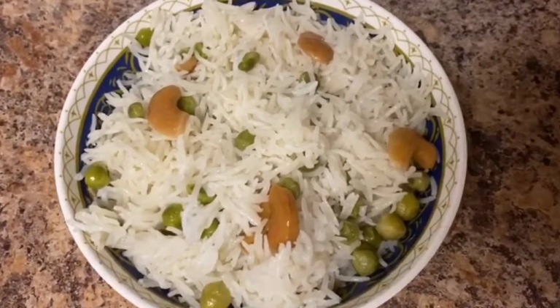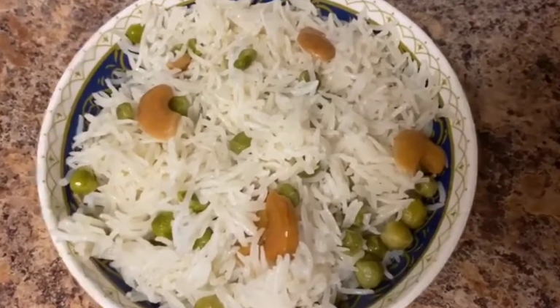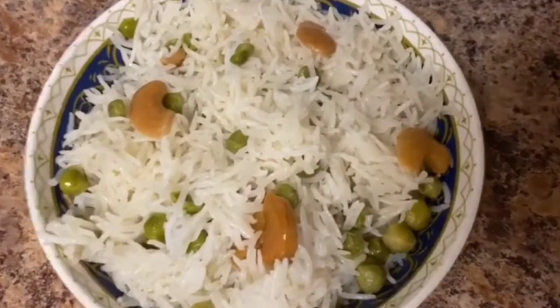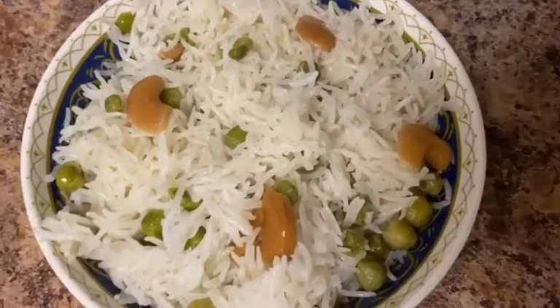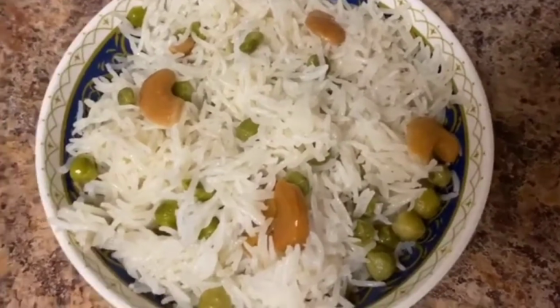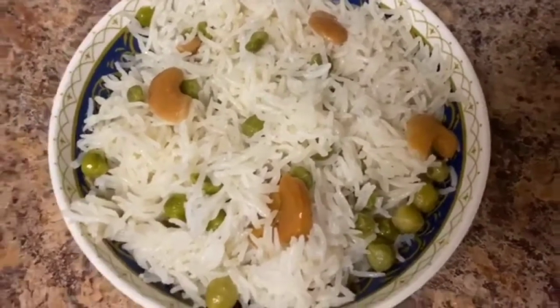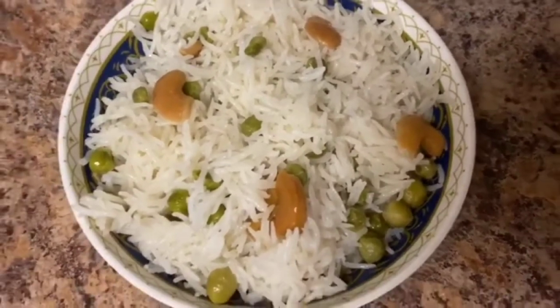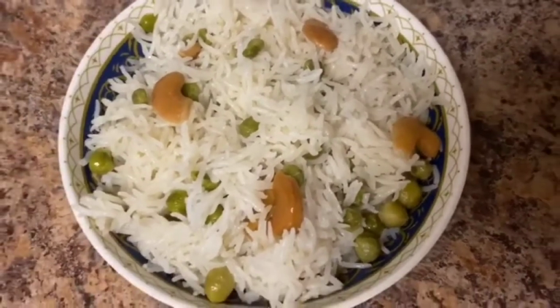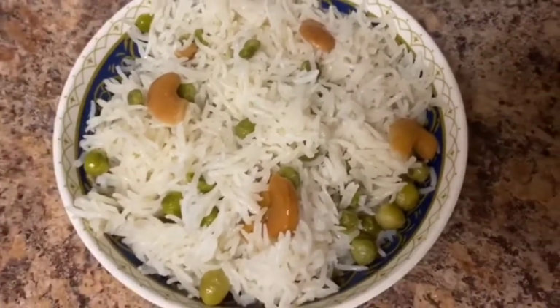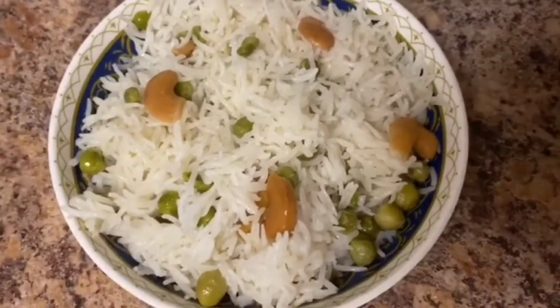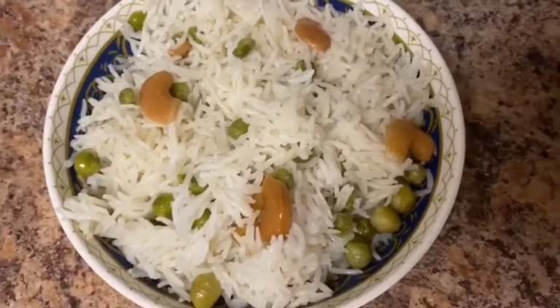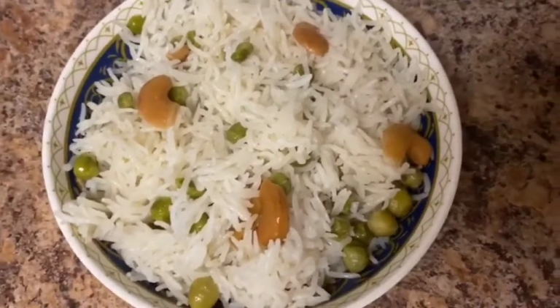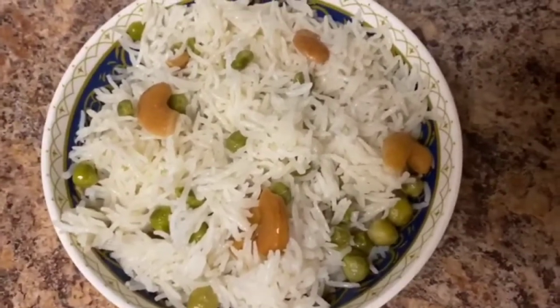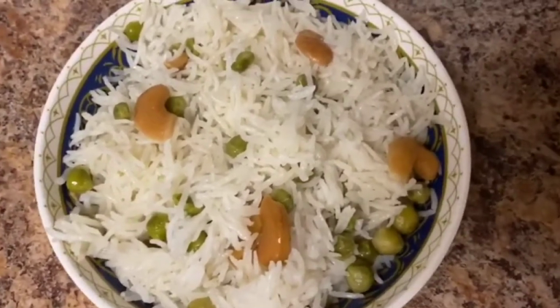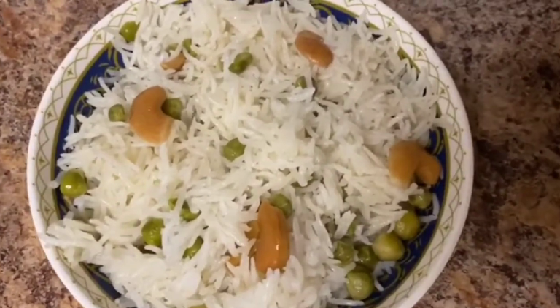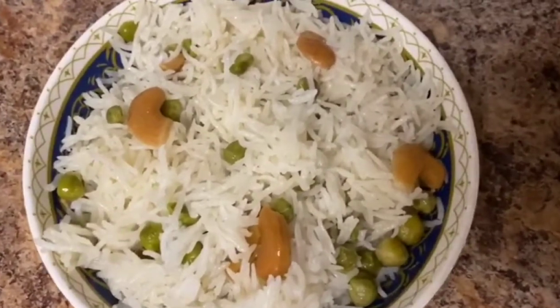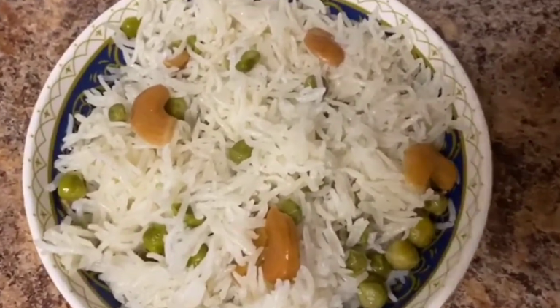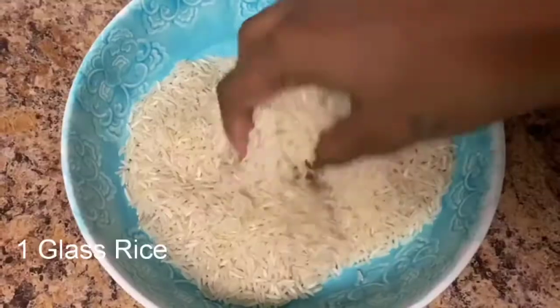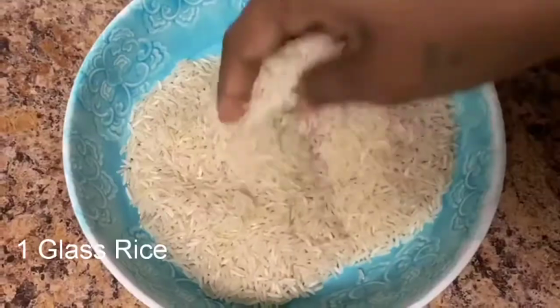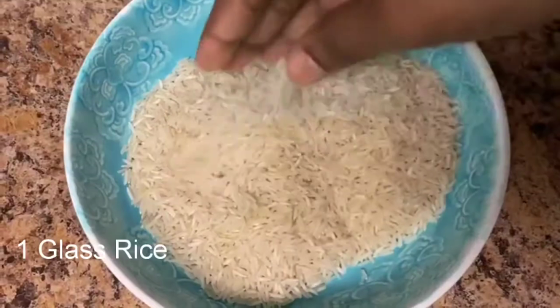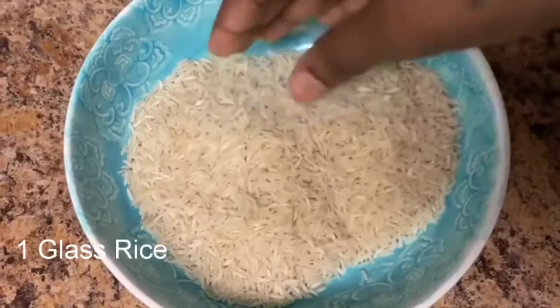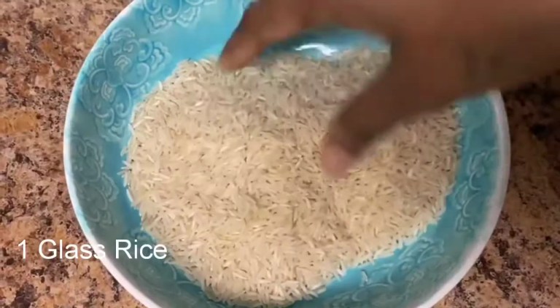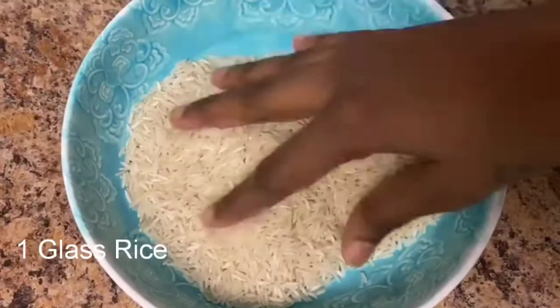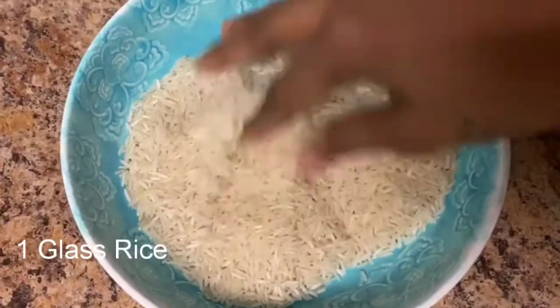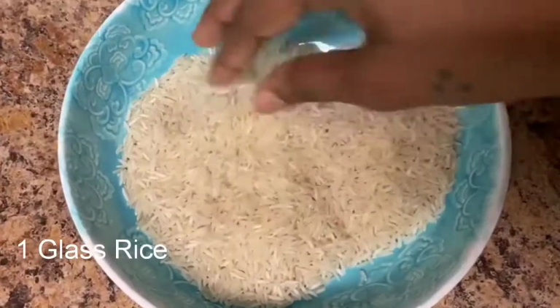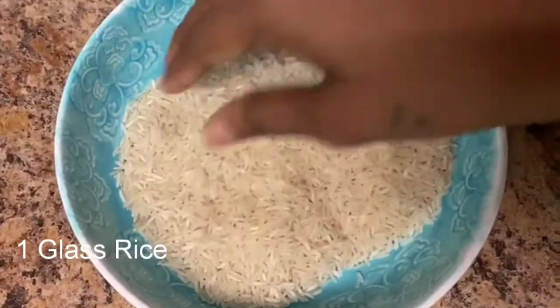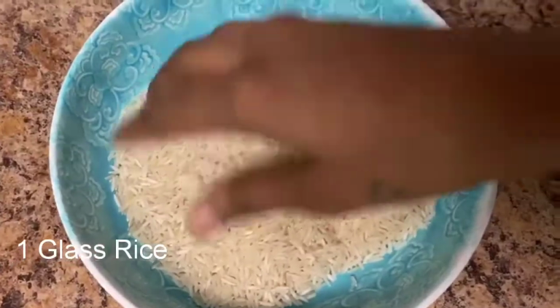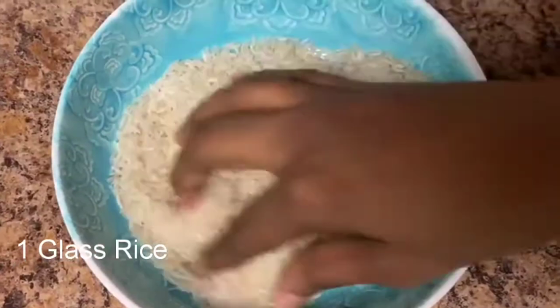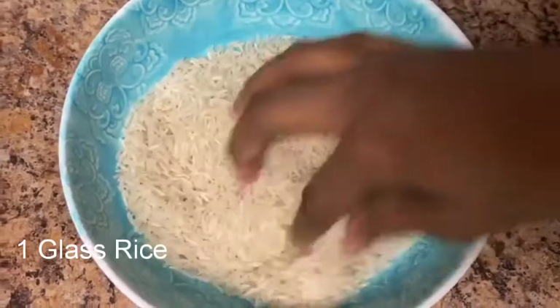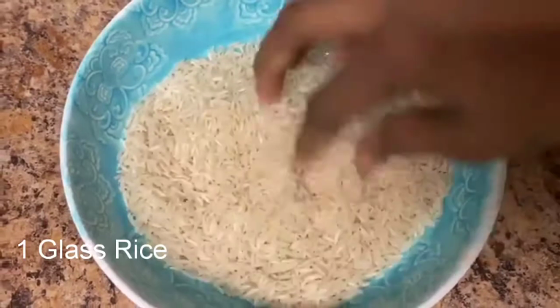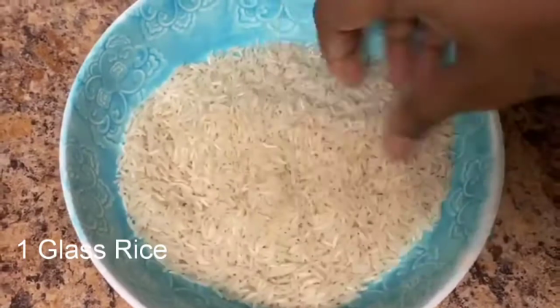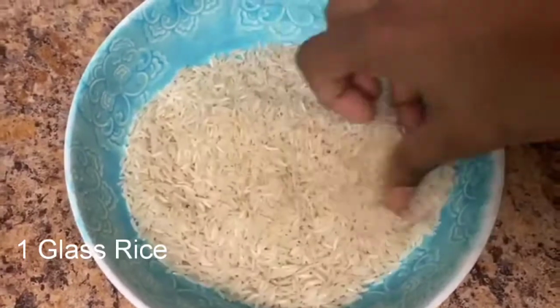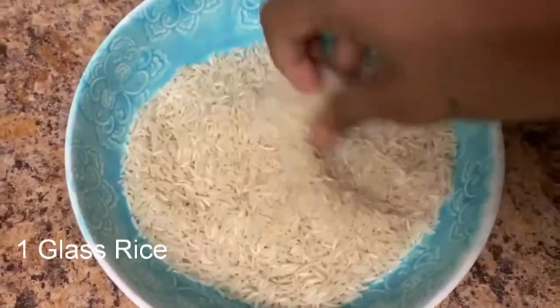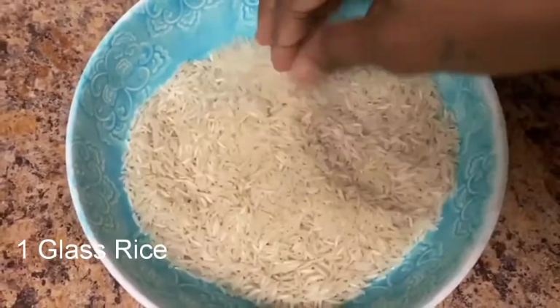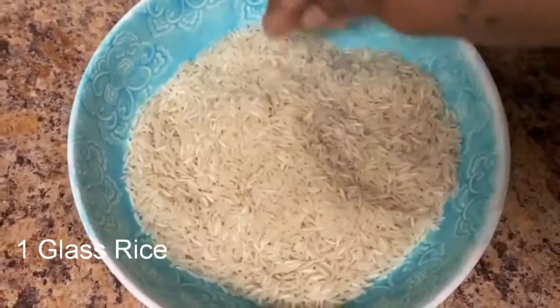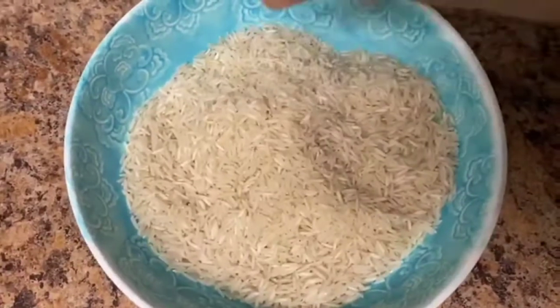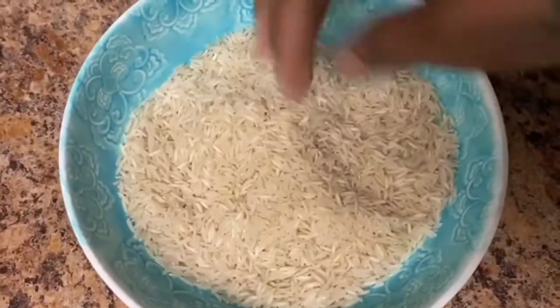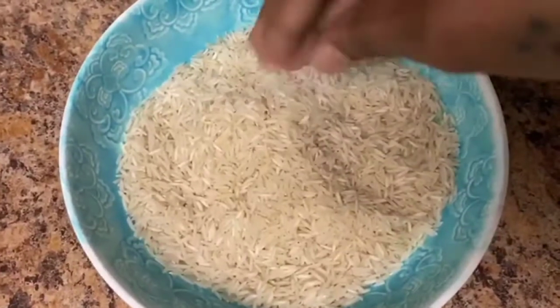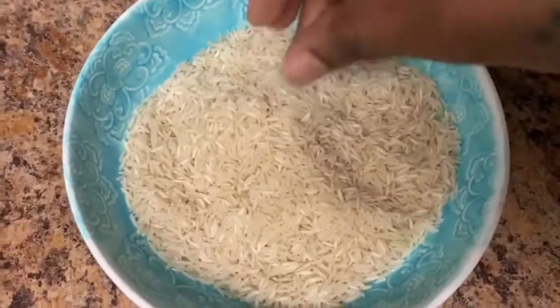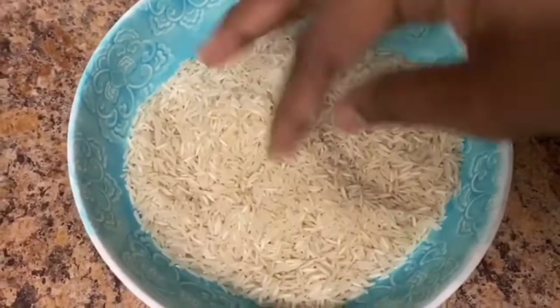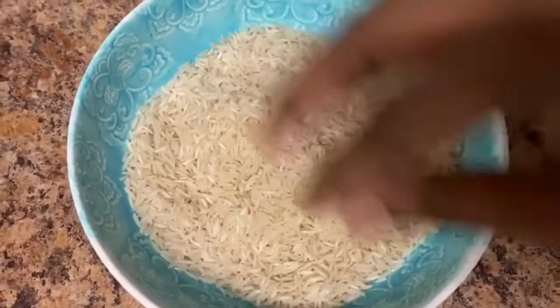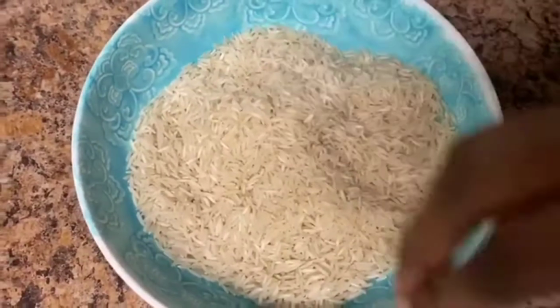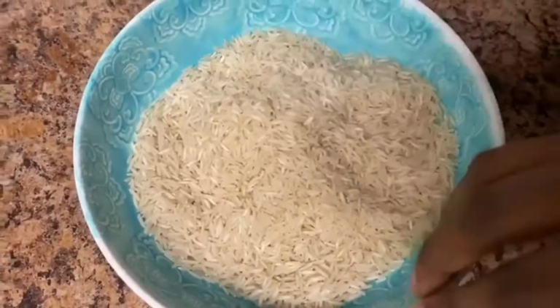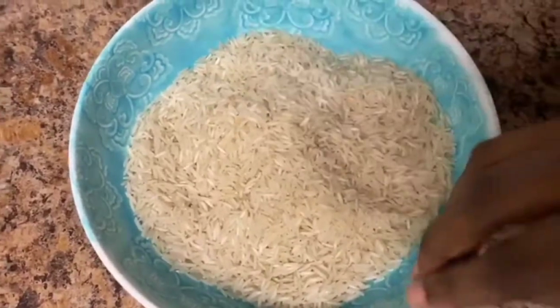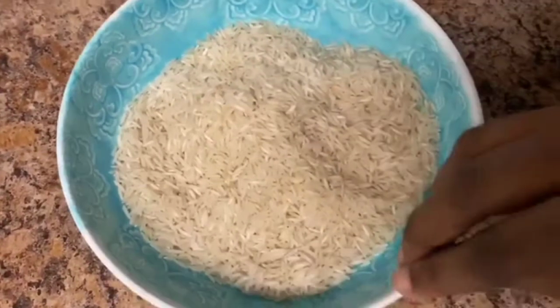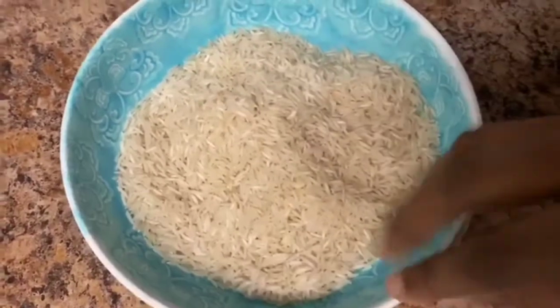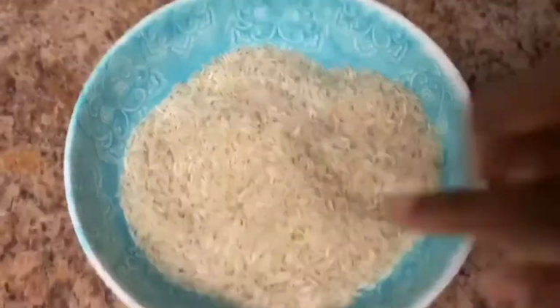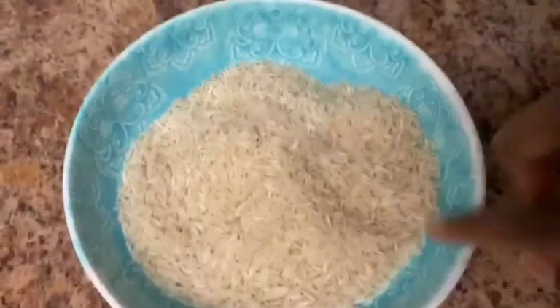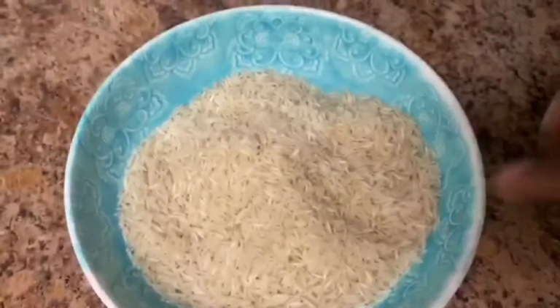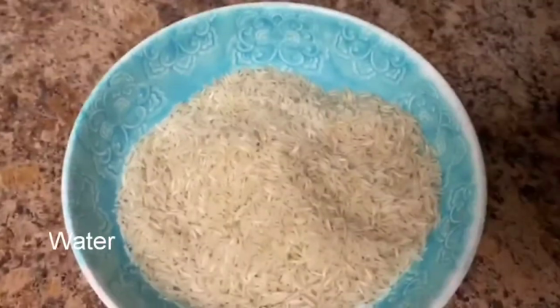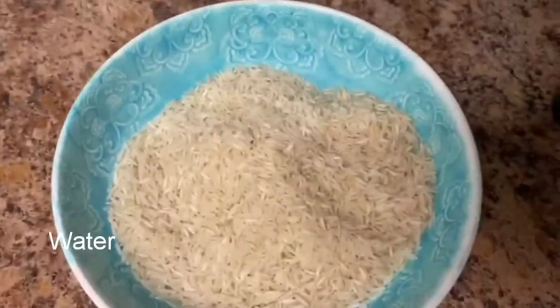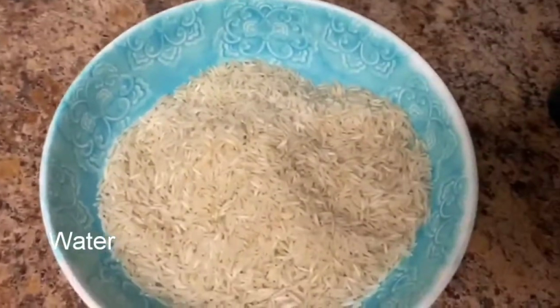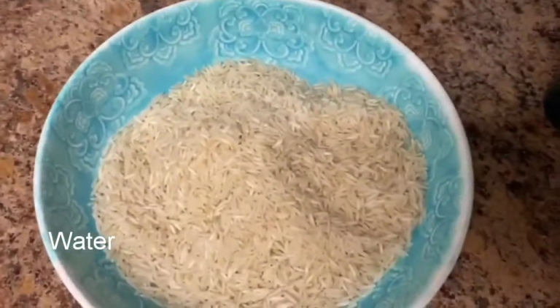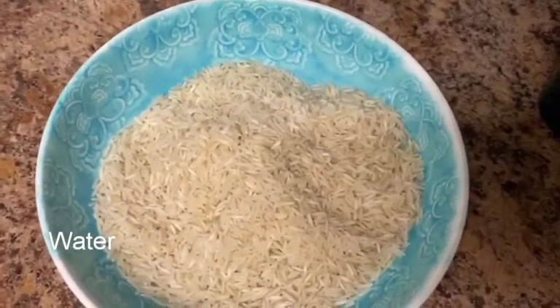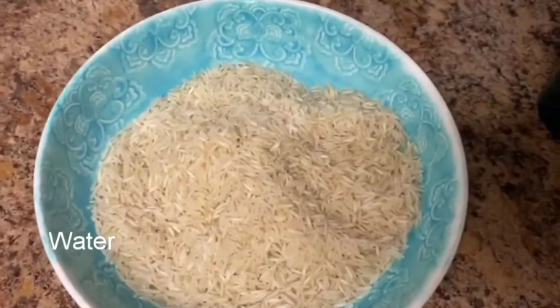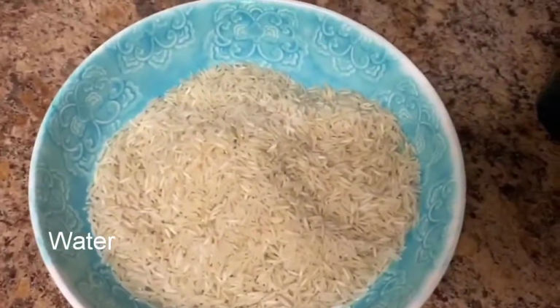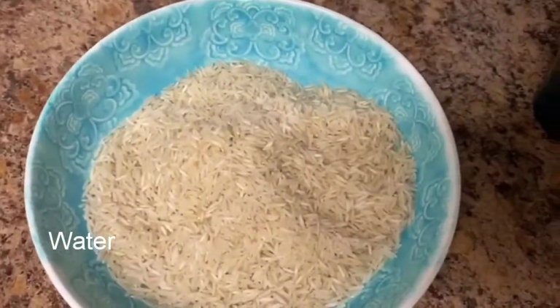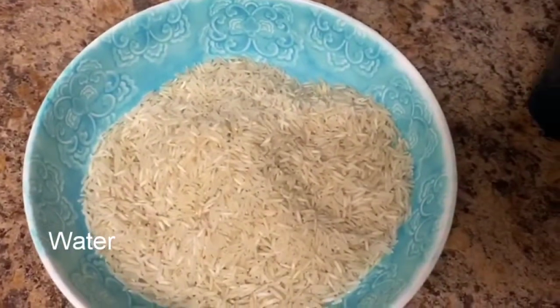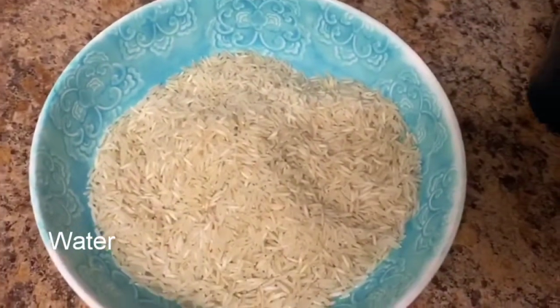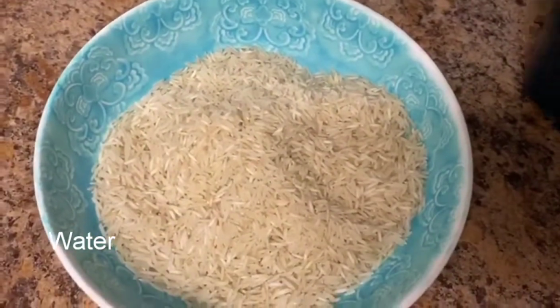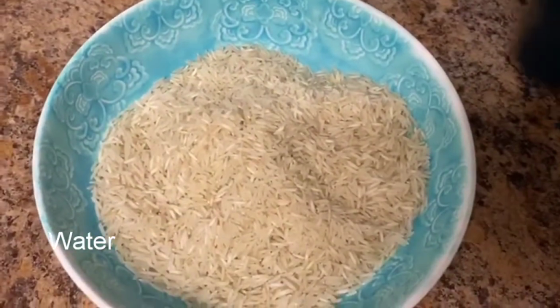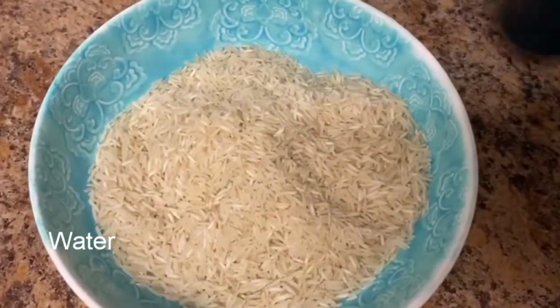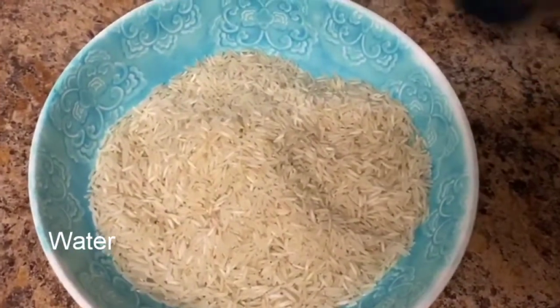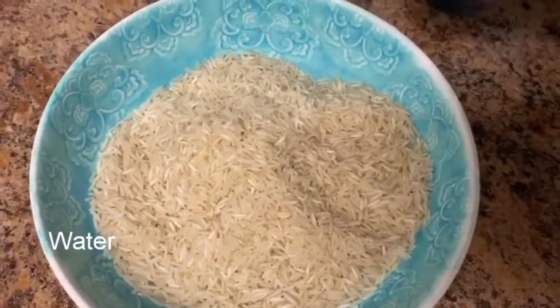First, I will take a bowl. I will take a glass of rice. Here I will use fresh rice.